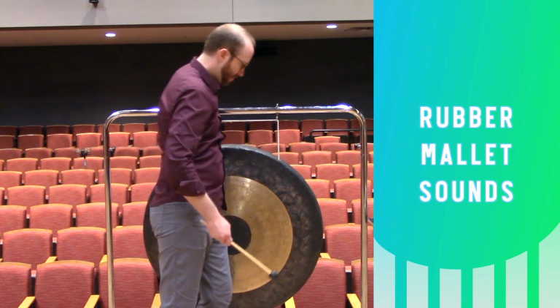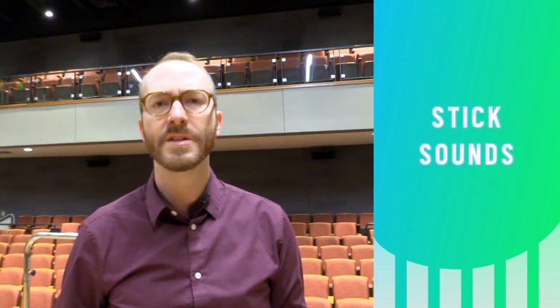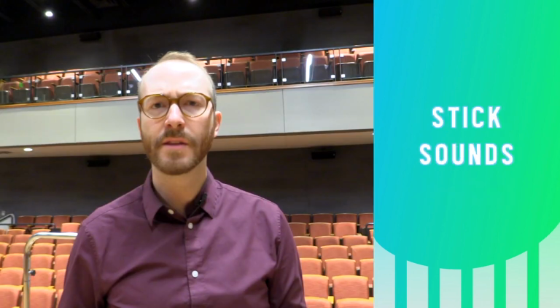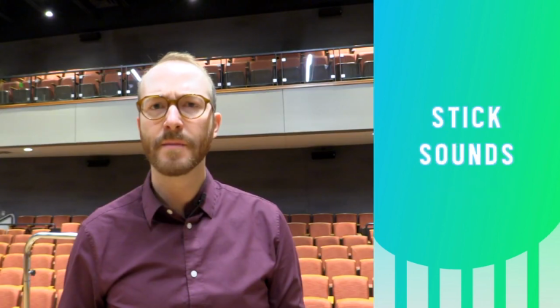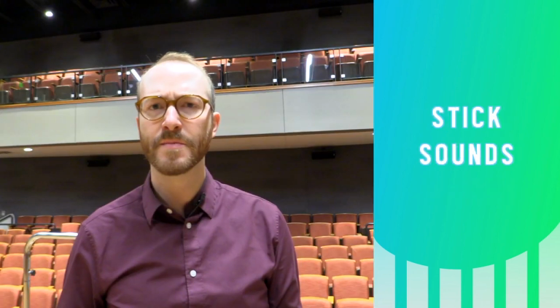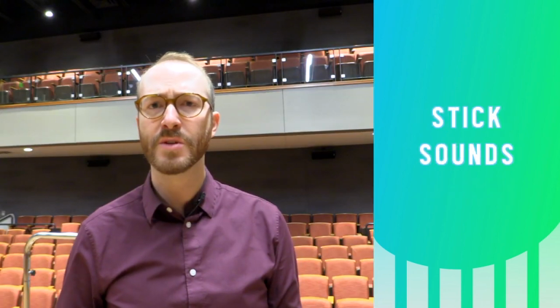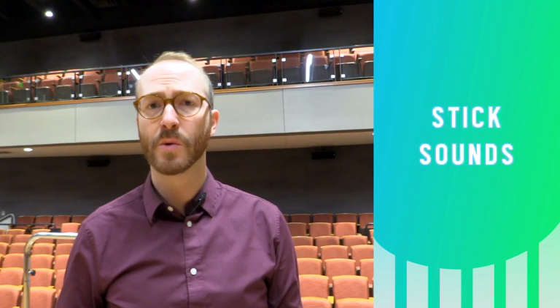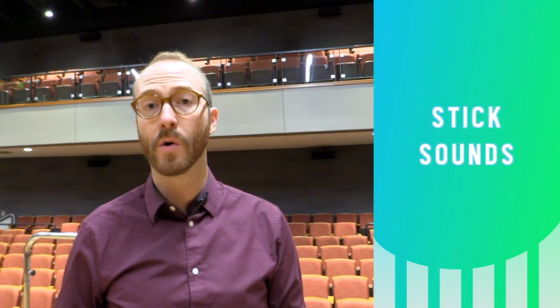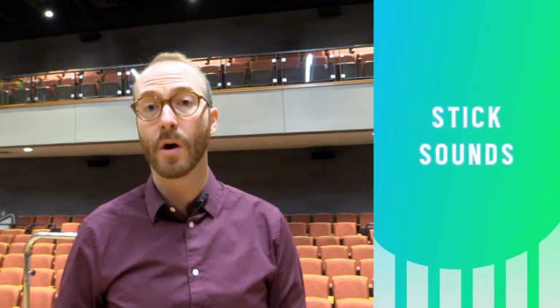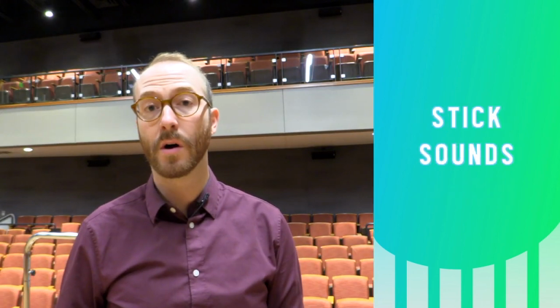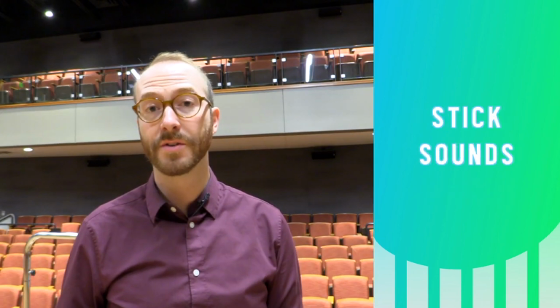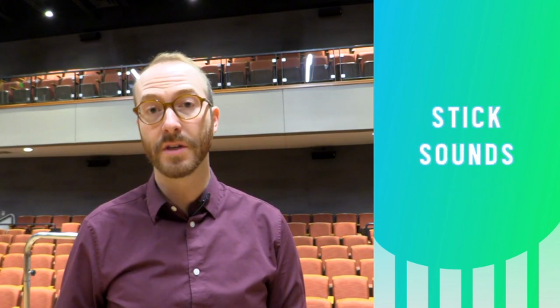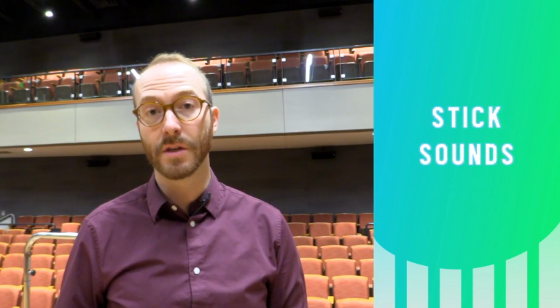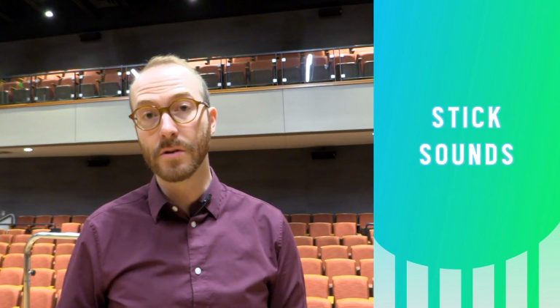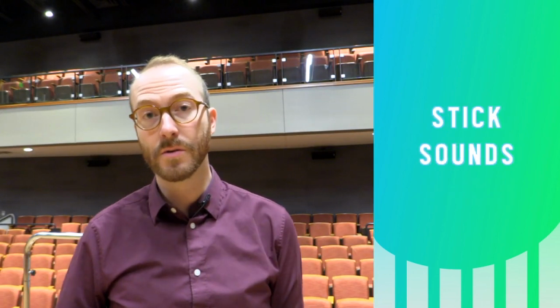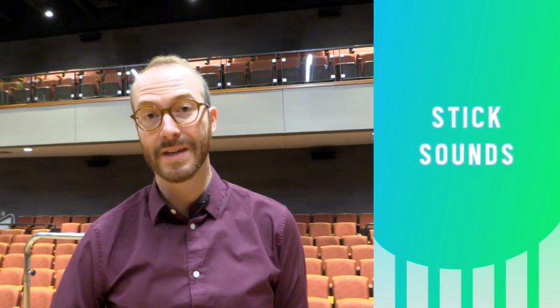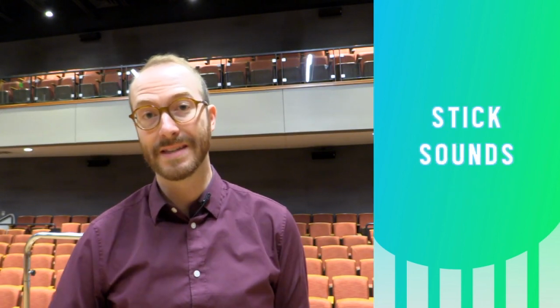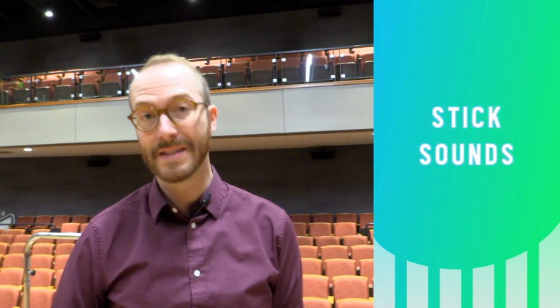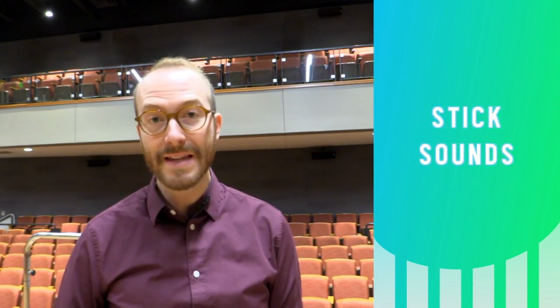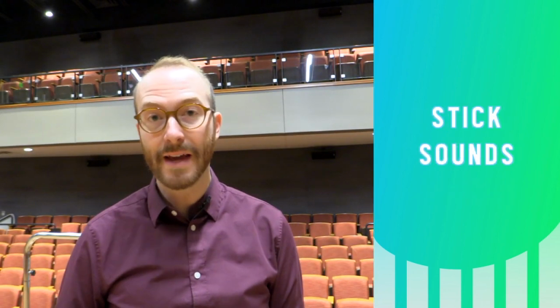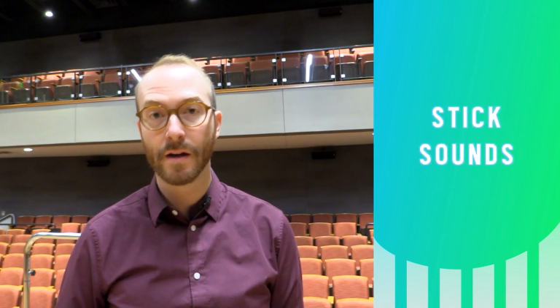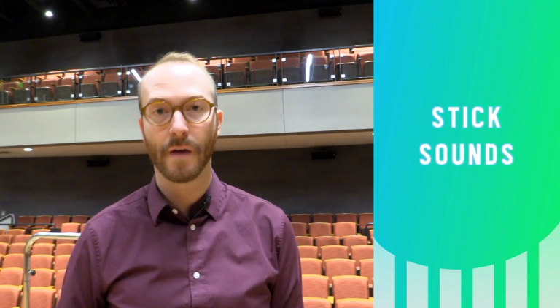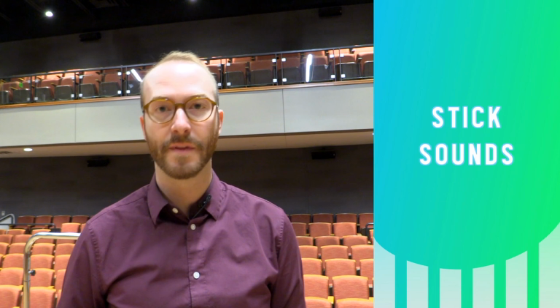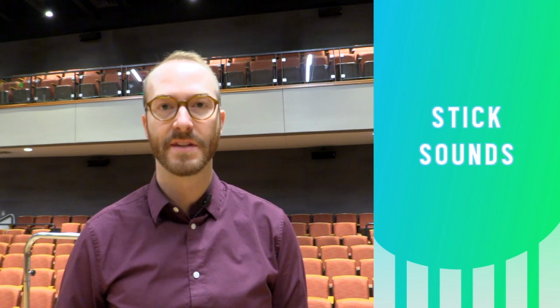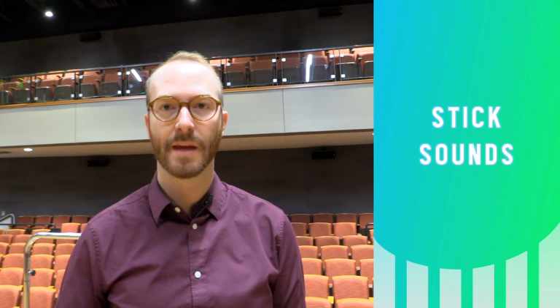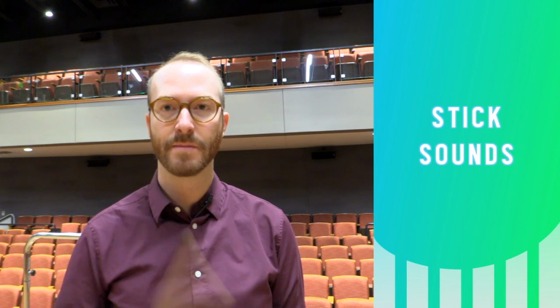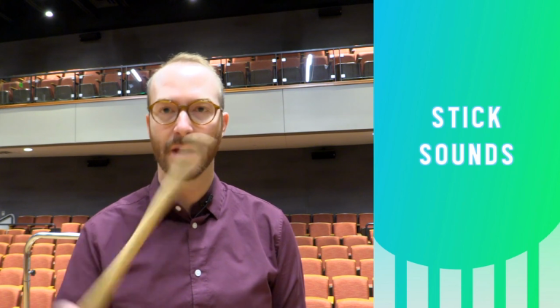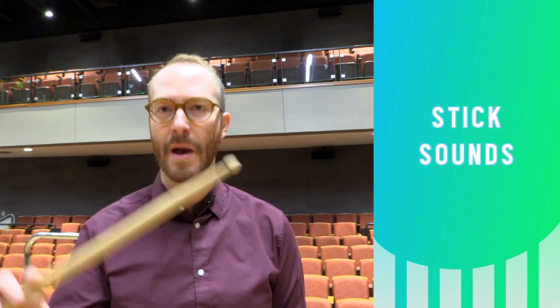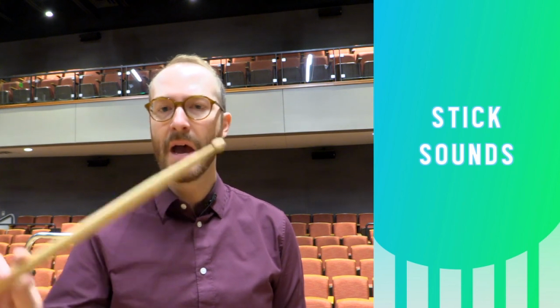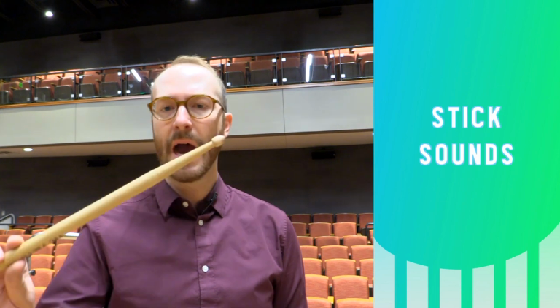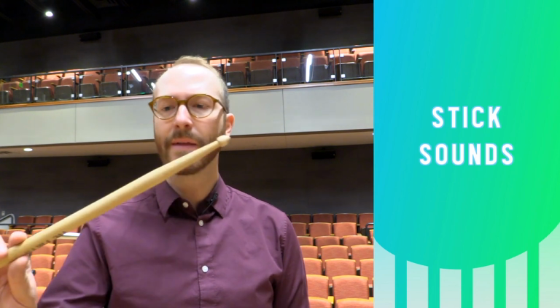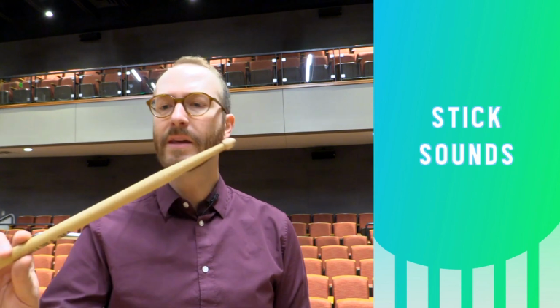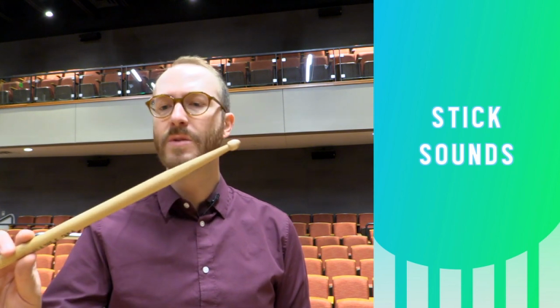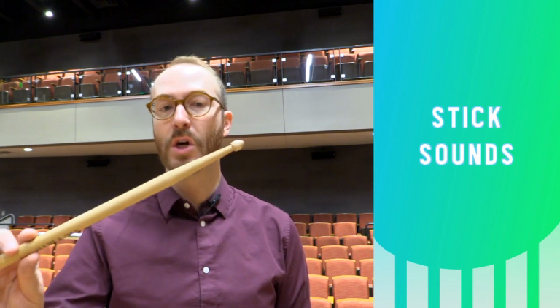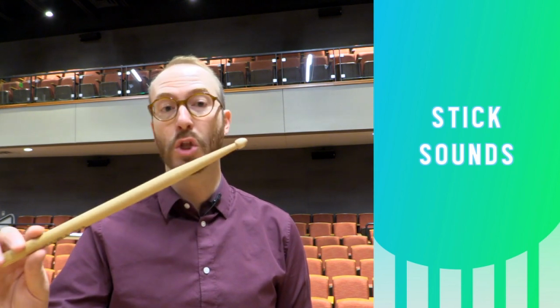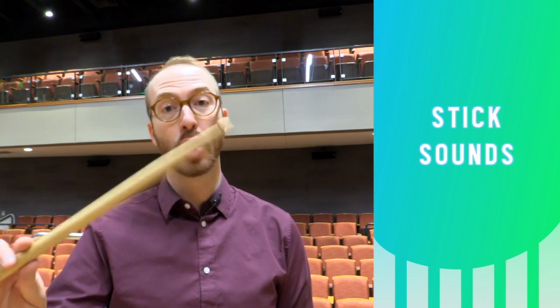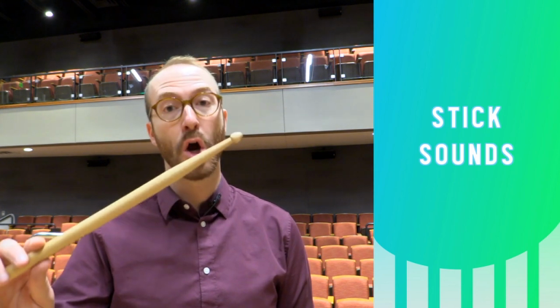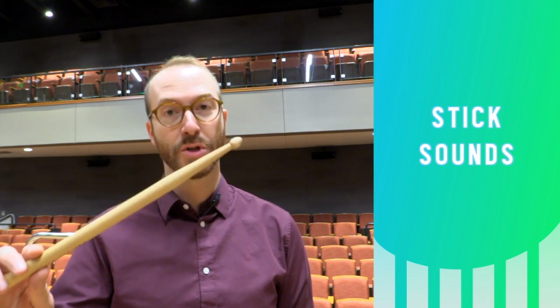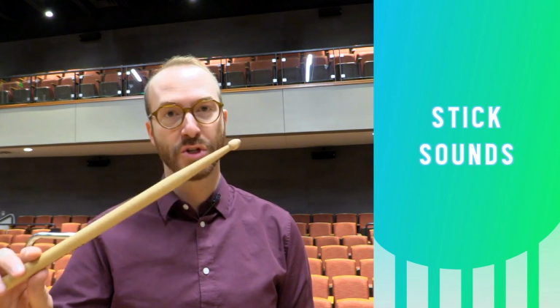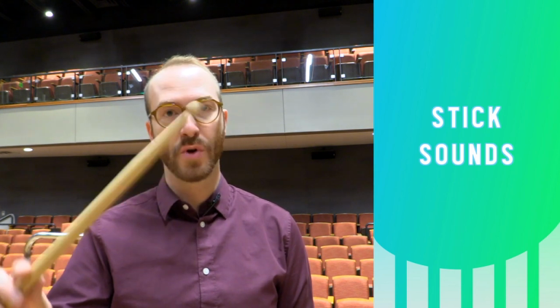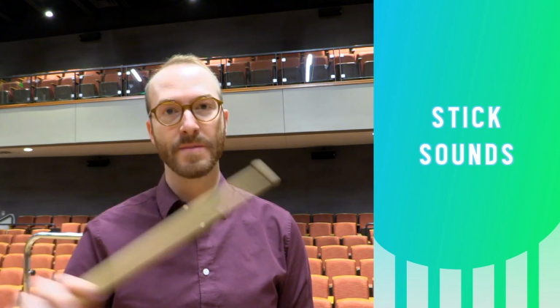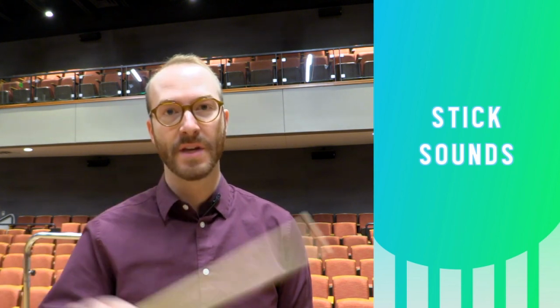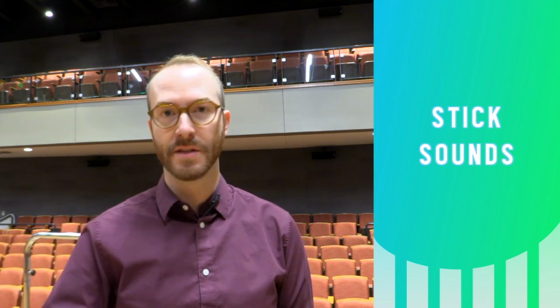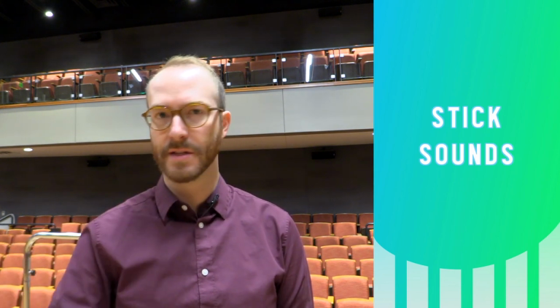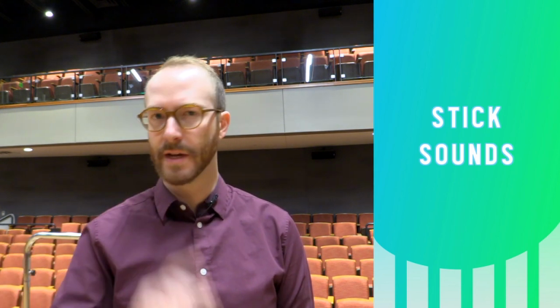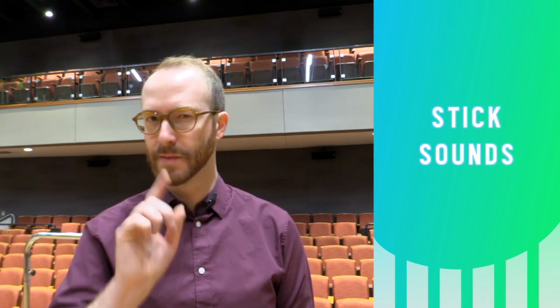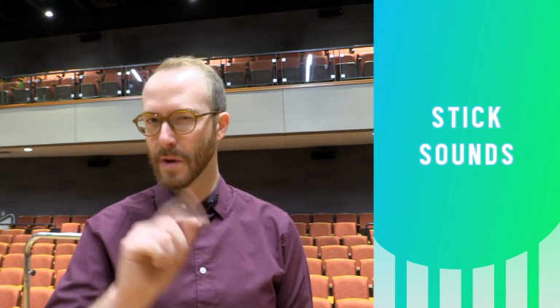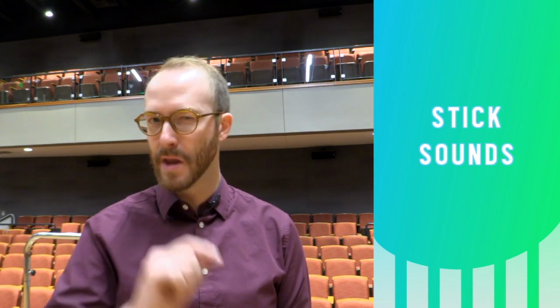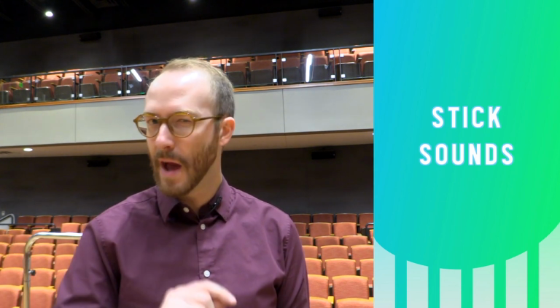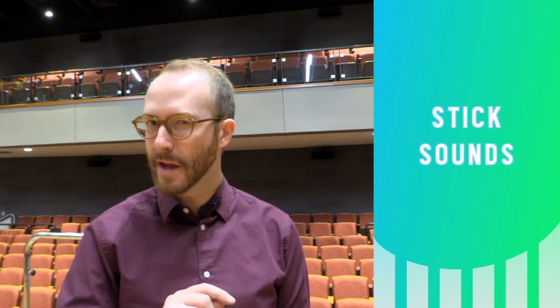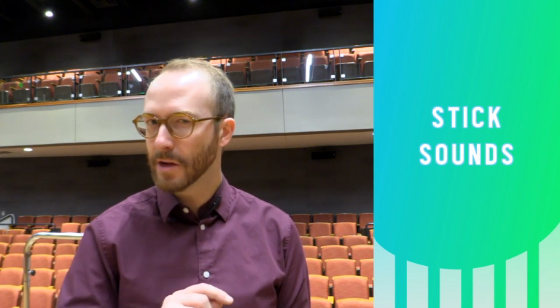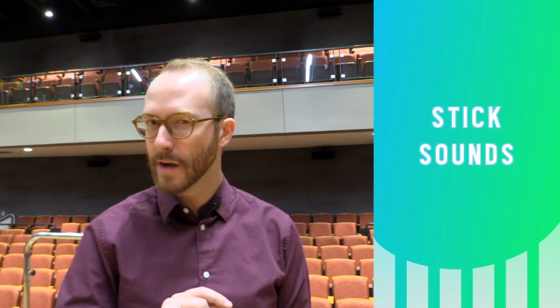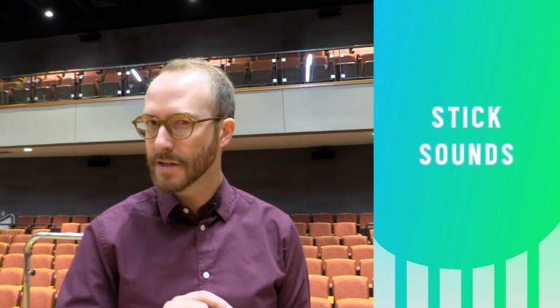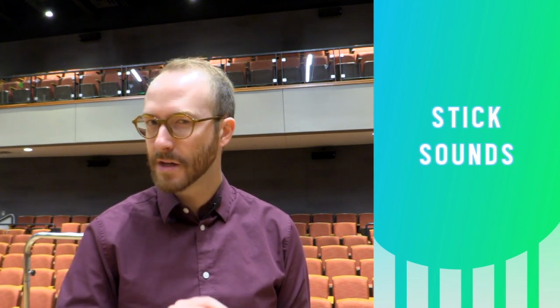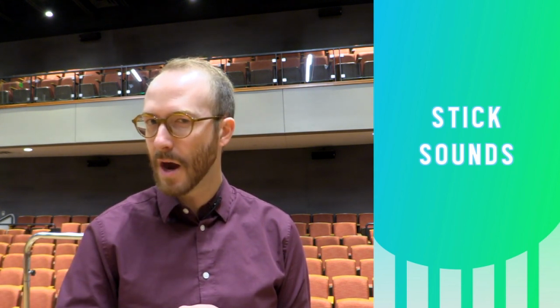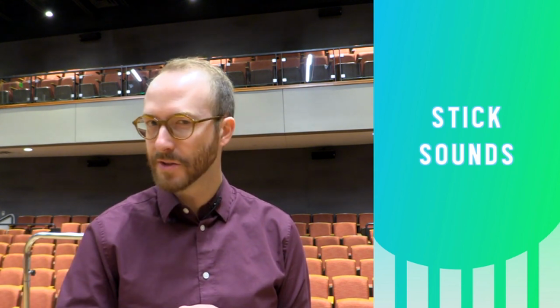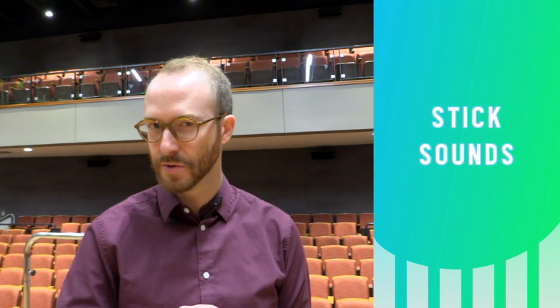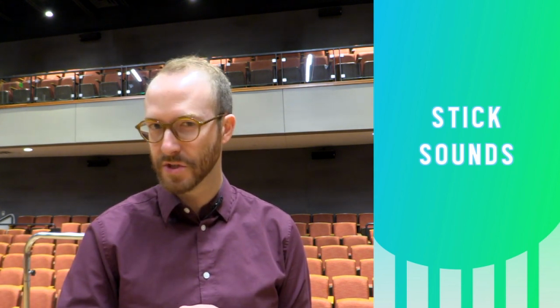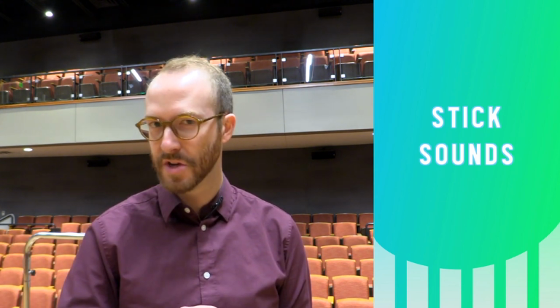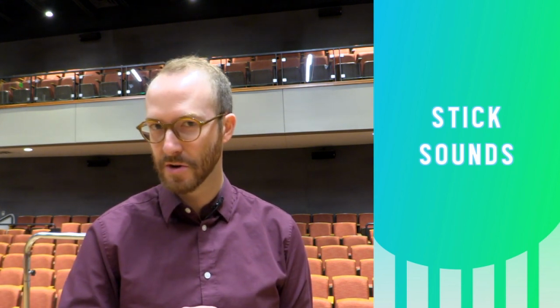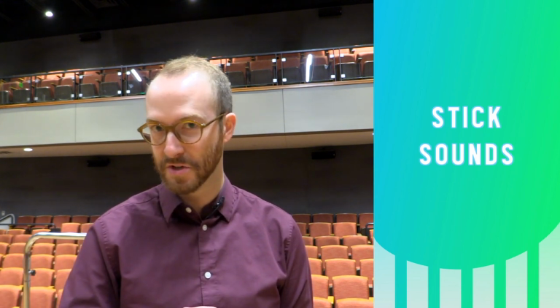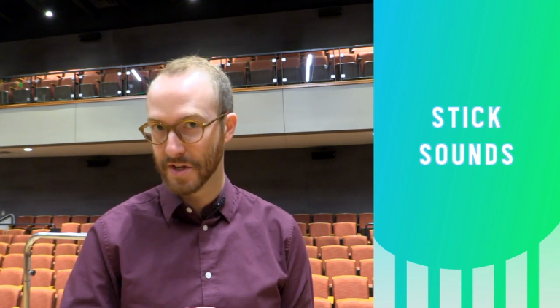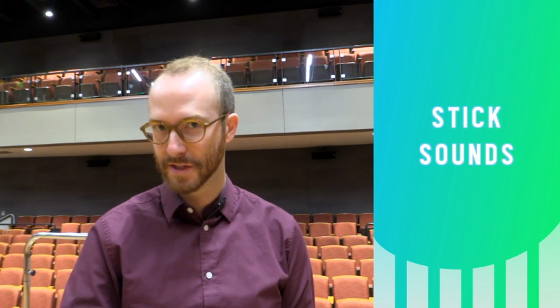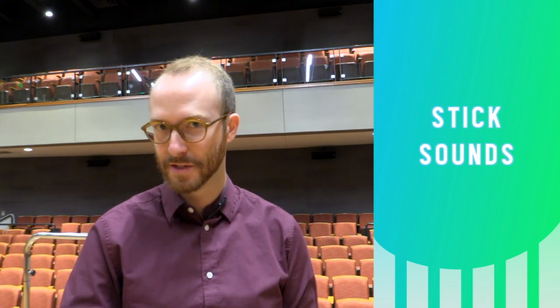Sometimes music will call to use a stick on the tam-tam. I like using large drum set sticks, but not your nice concert snare sticks.